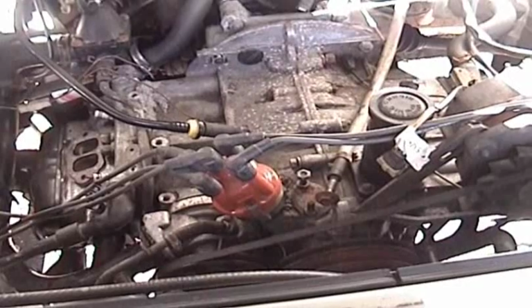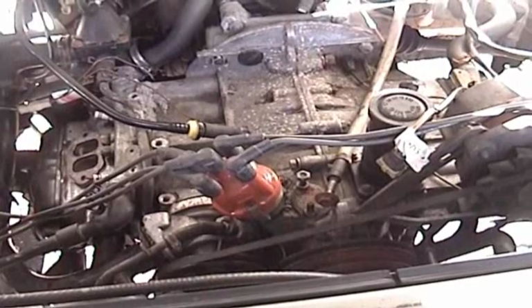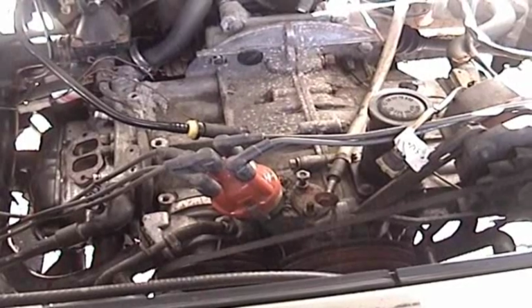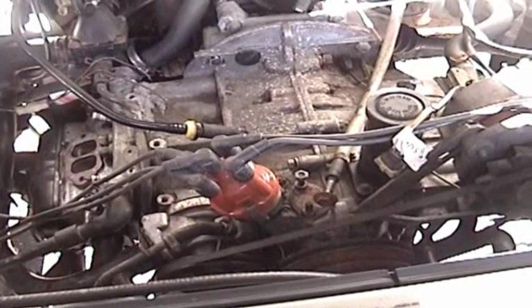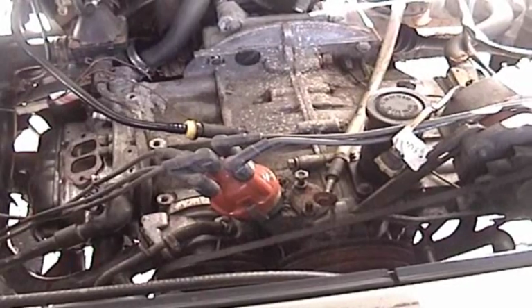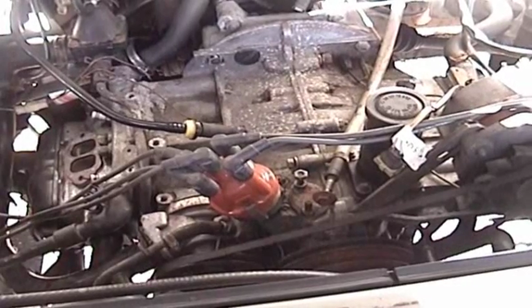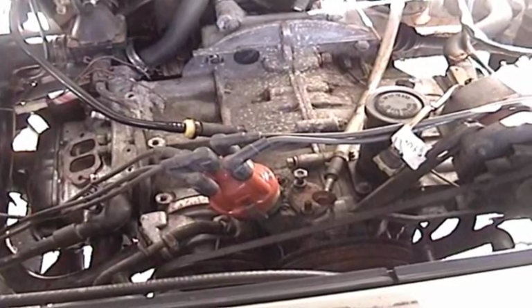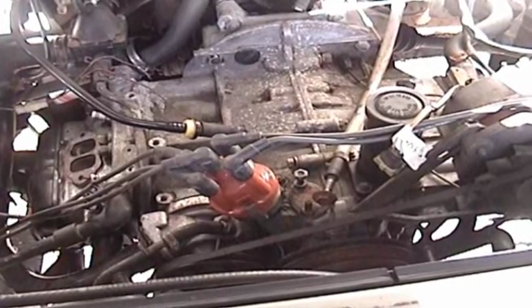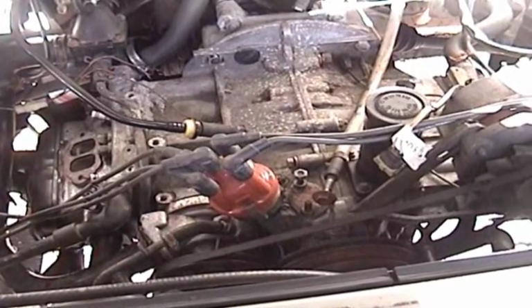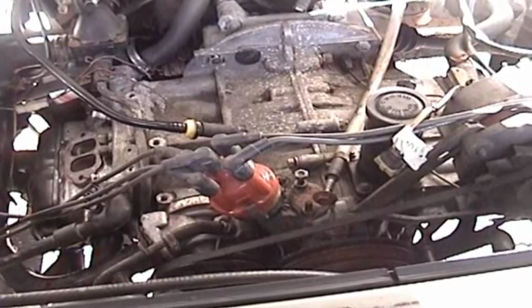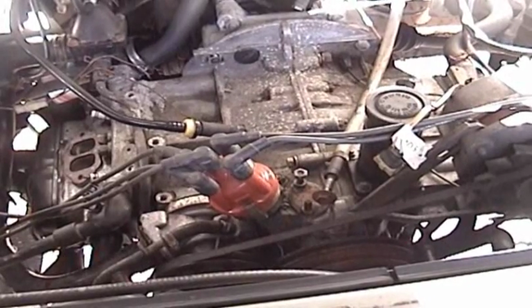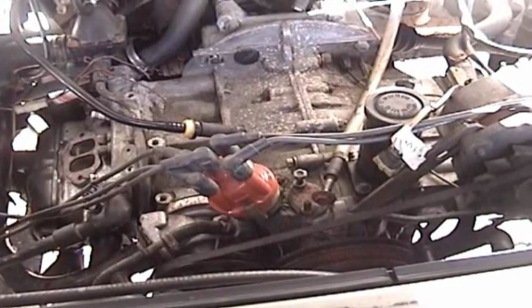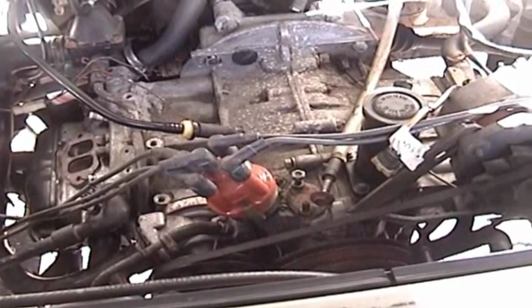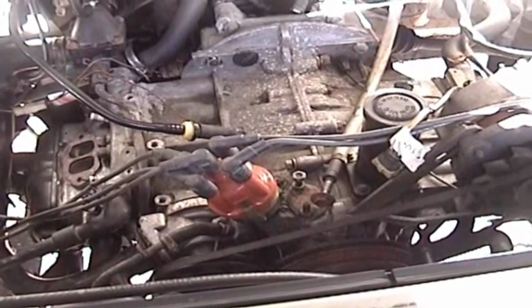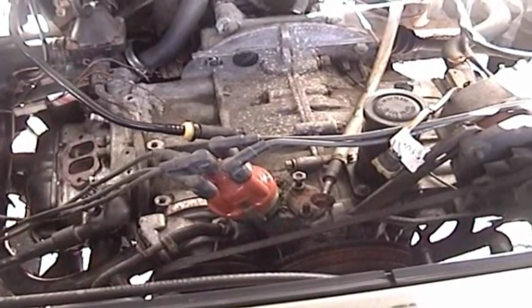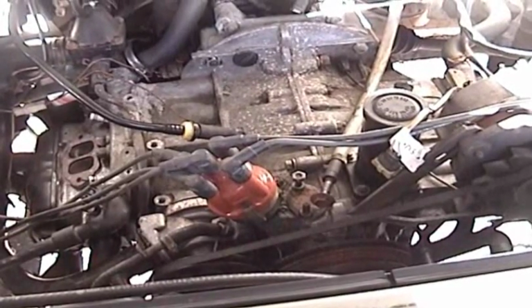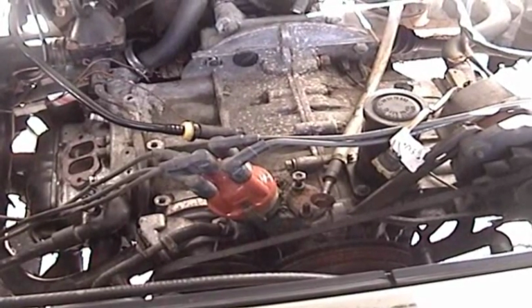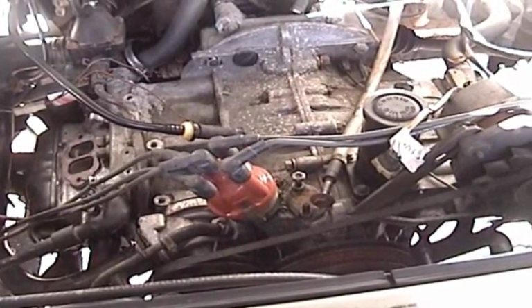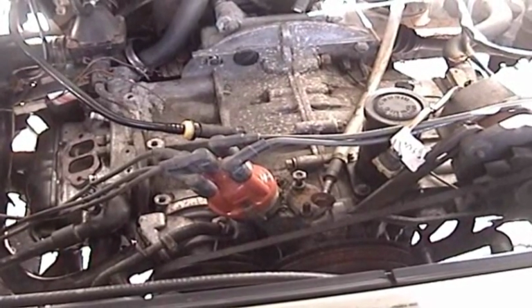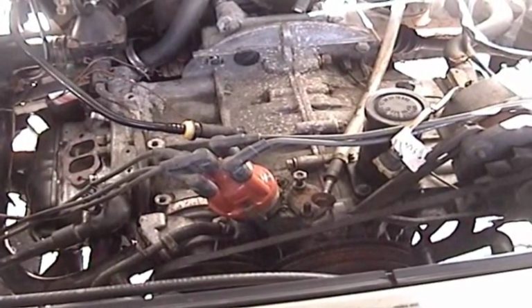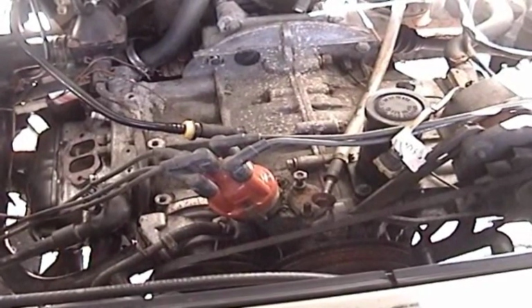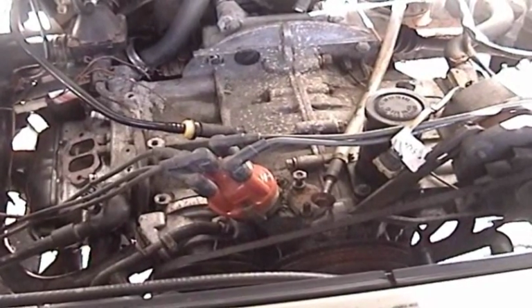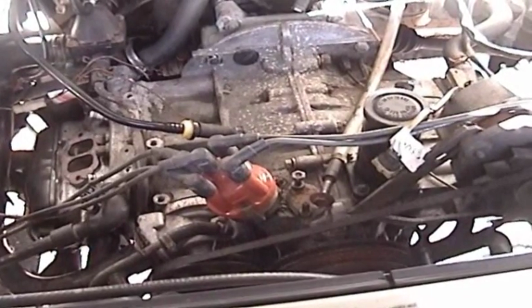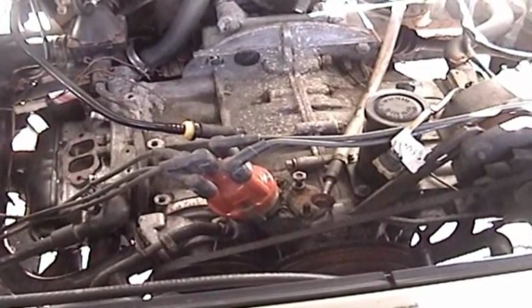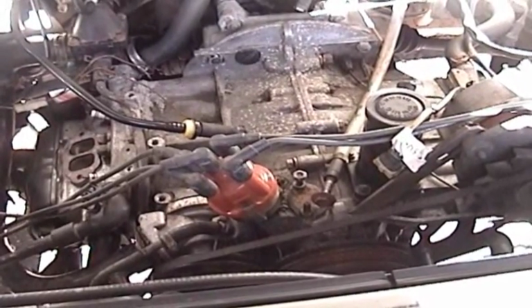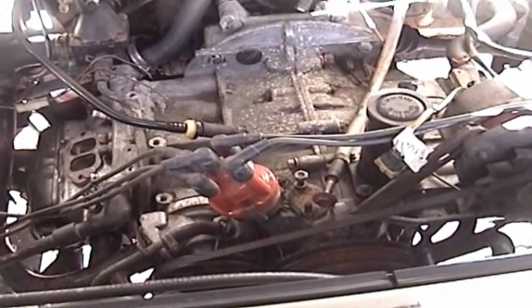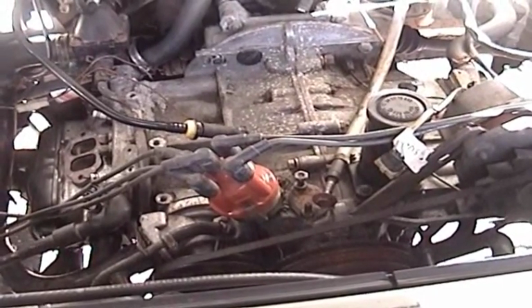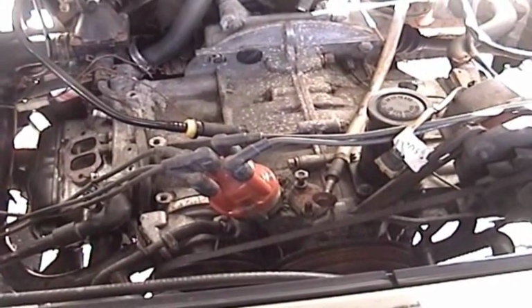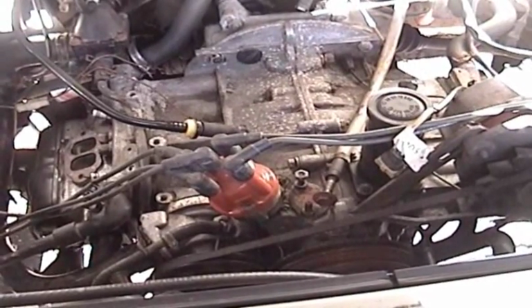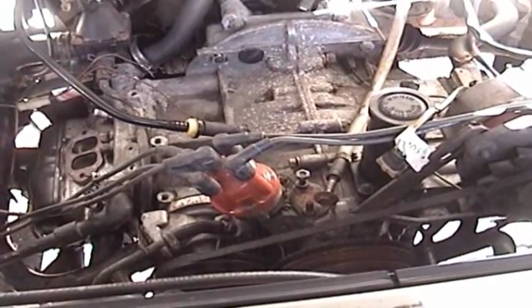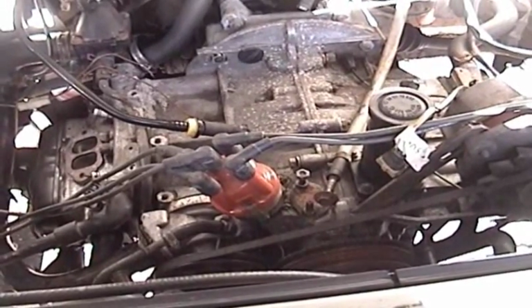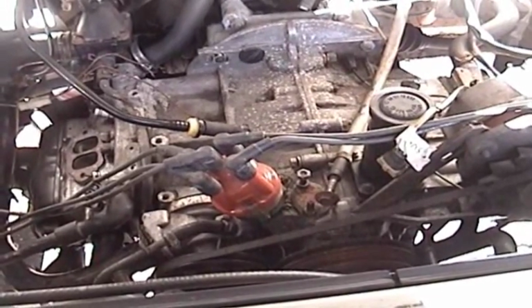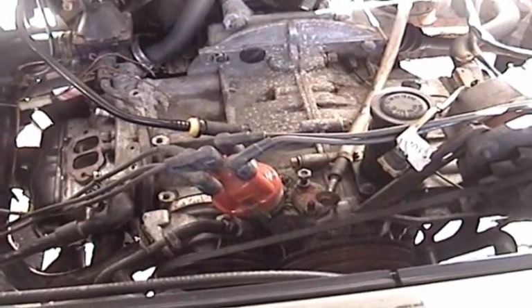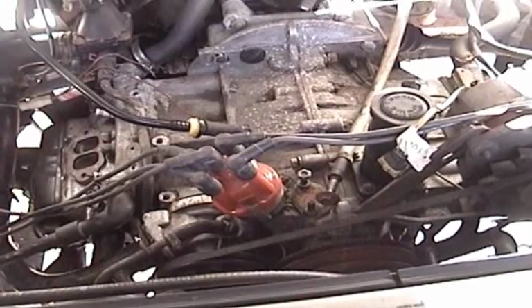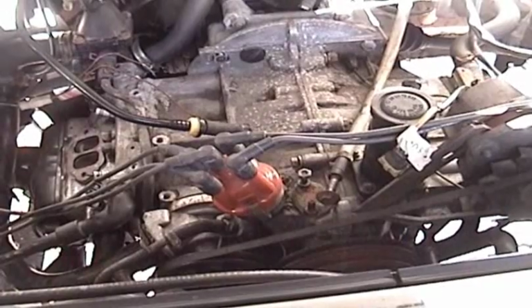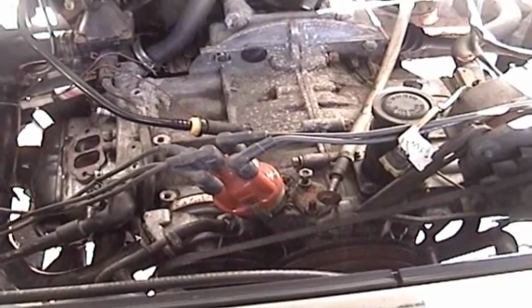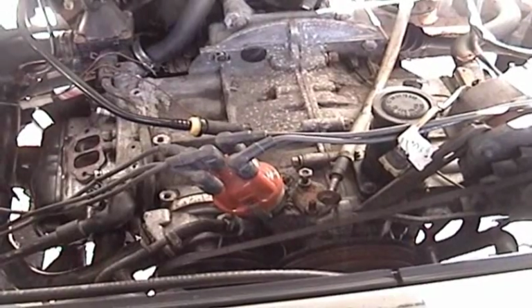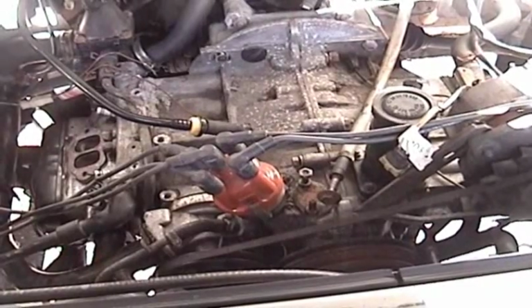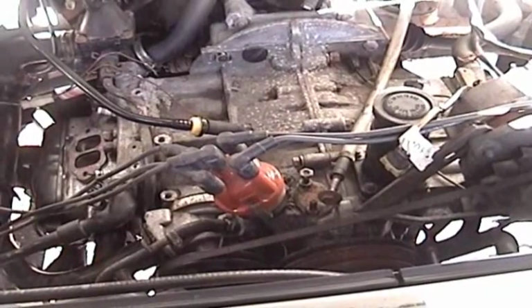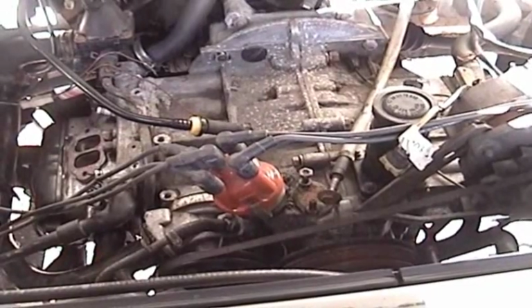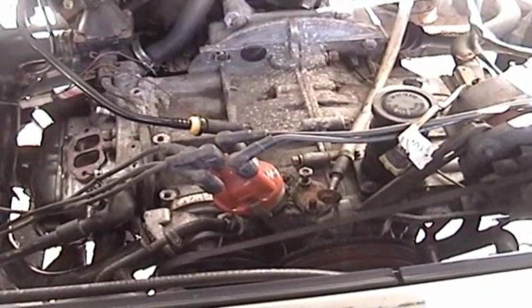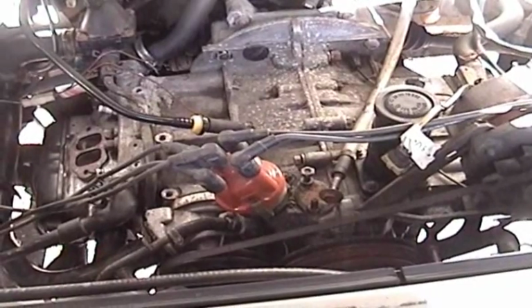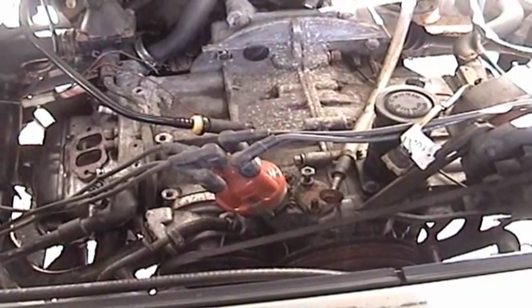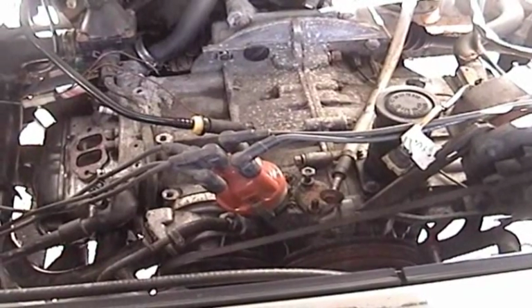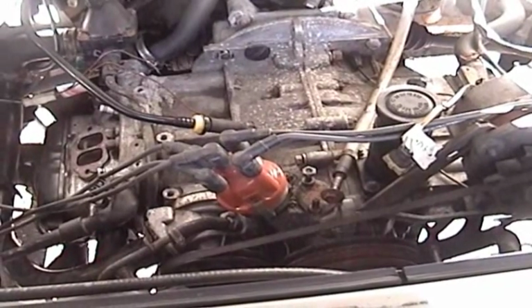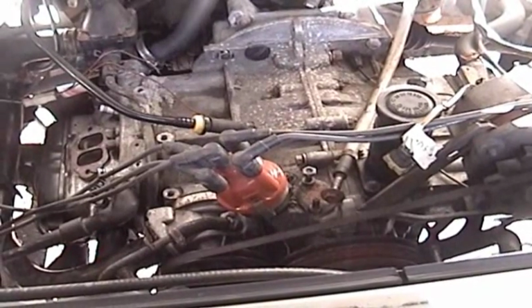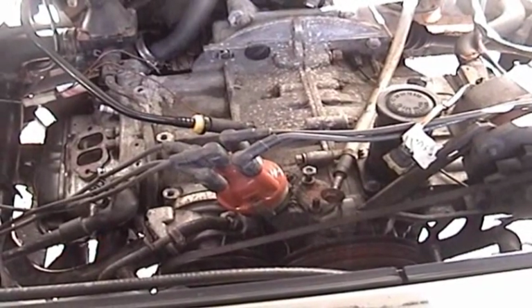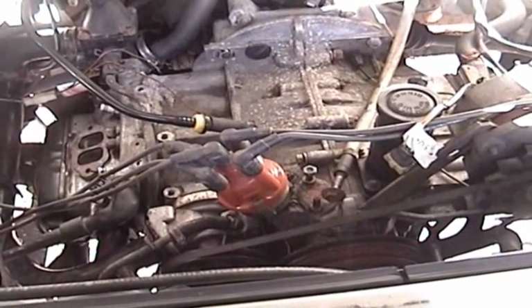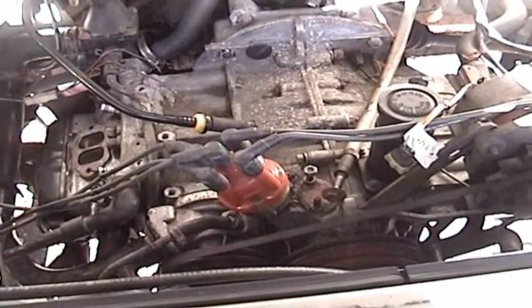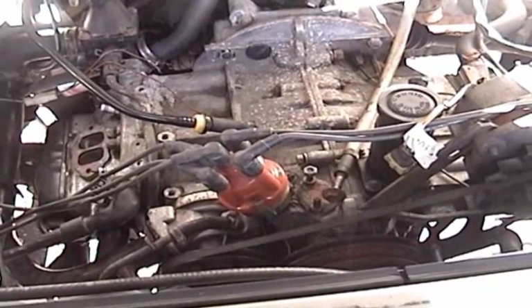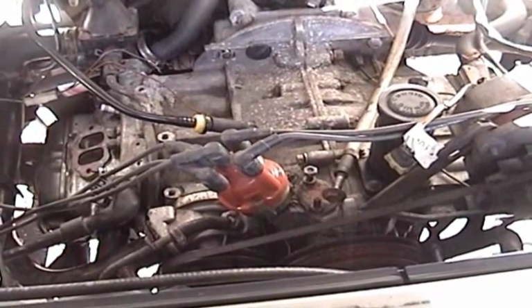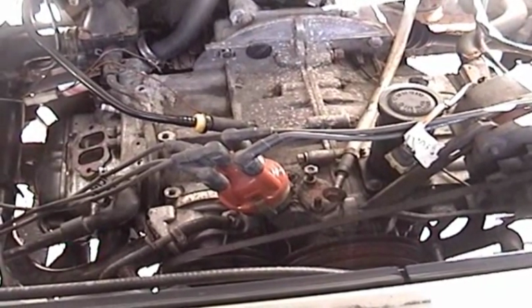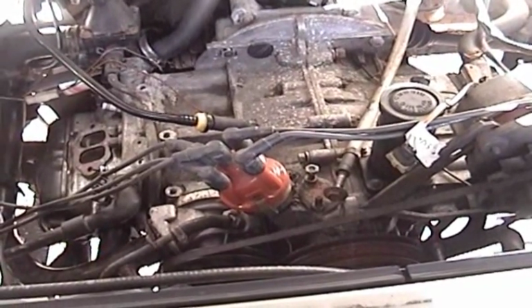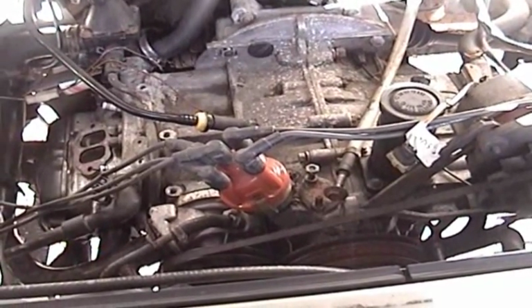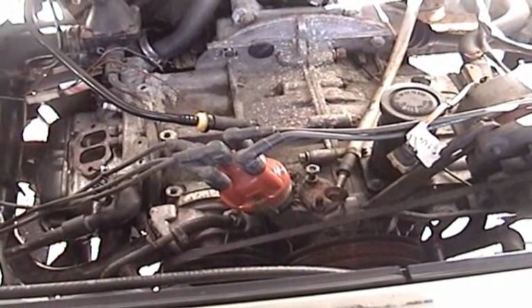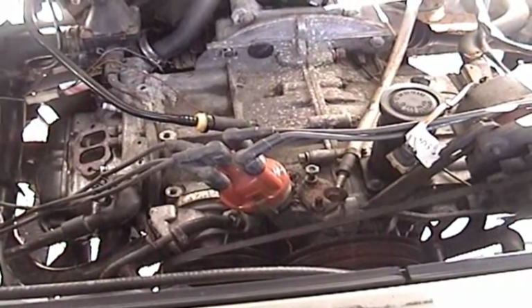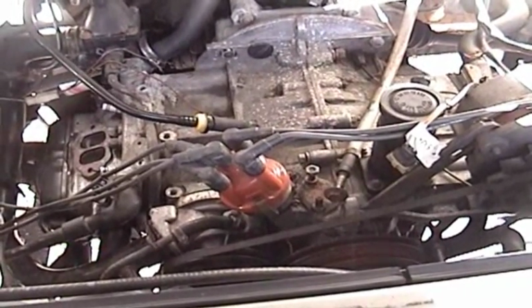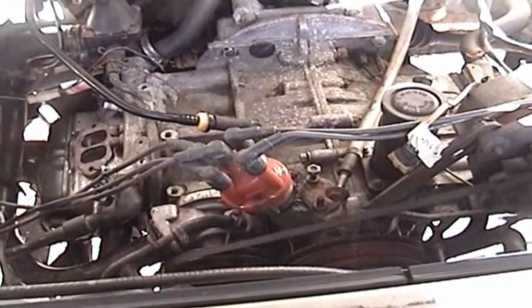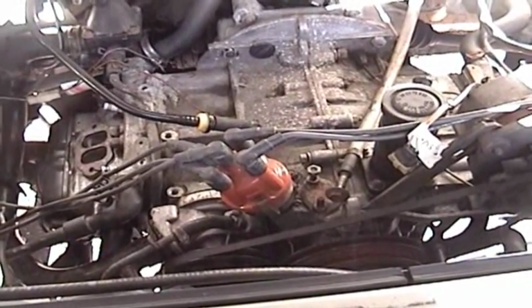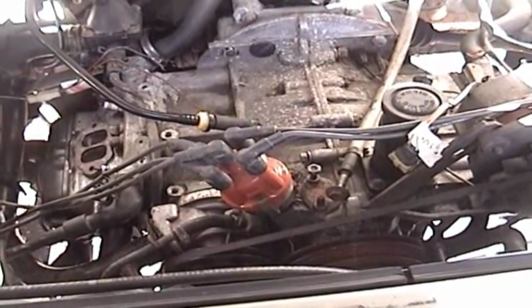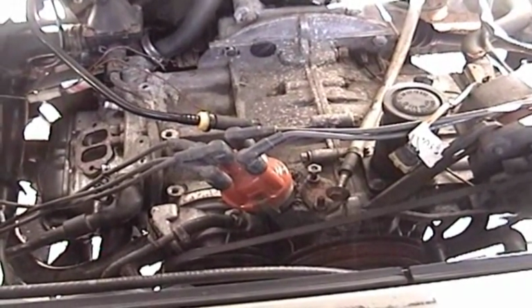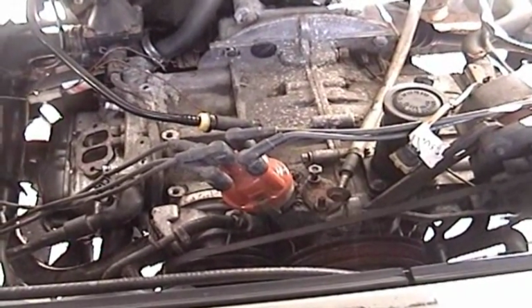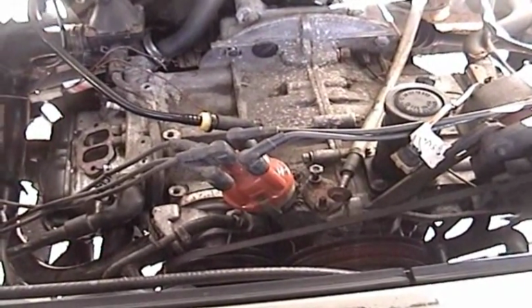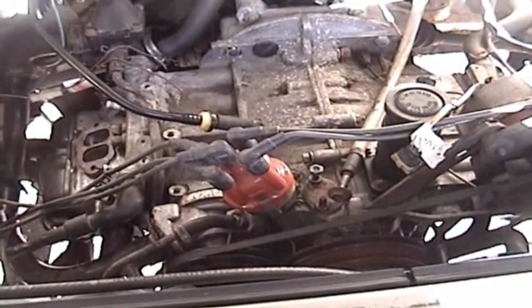Sunday, May 5, 2013. This is Mercedes Diesel Guy and this is my 1991 Volkswagen Vanagon.